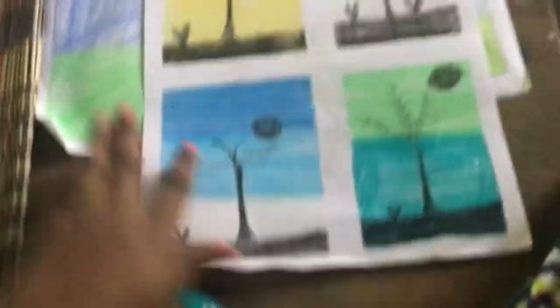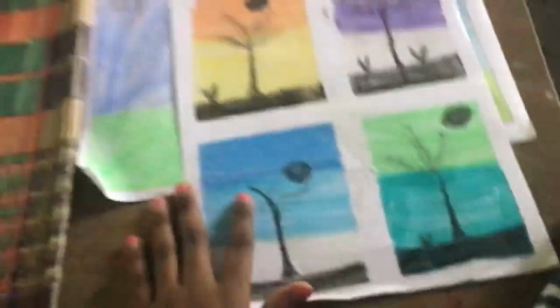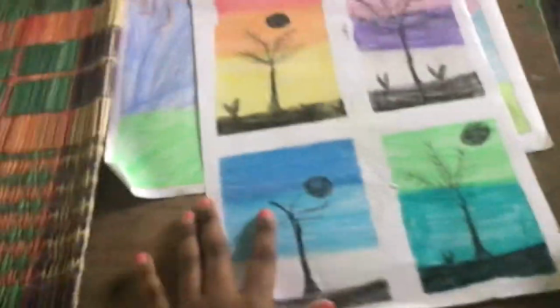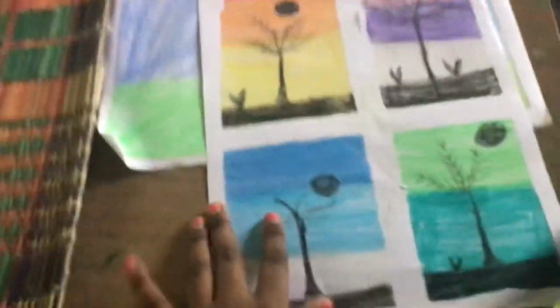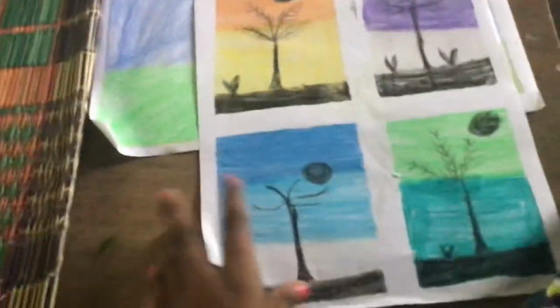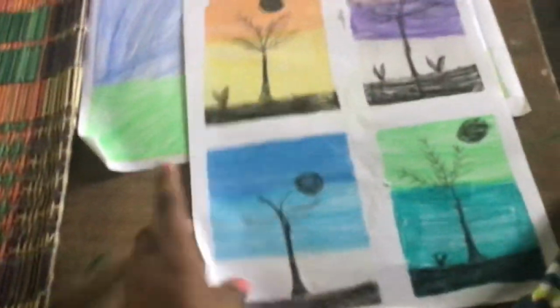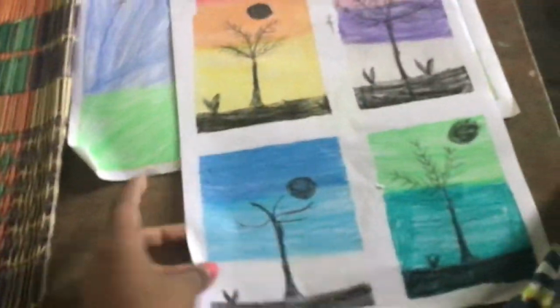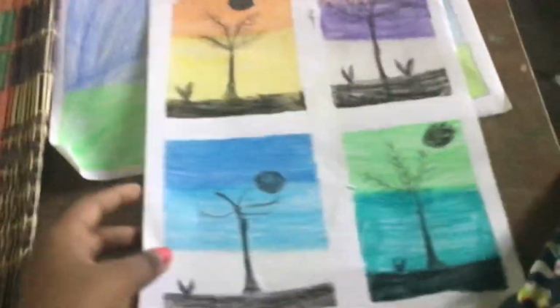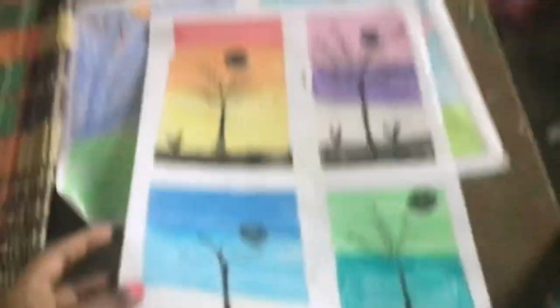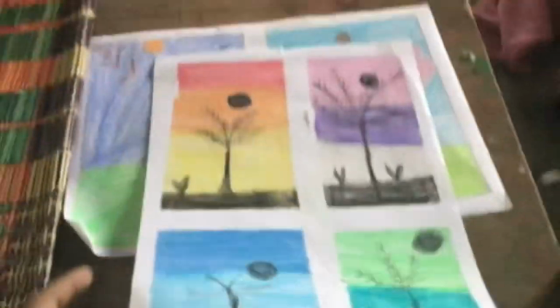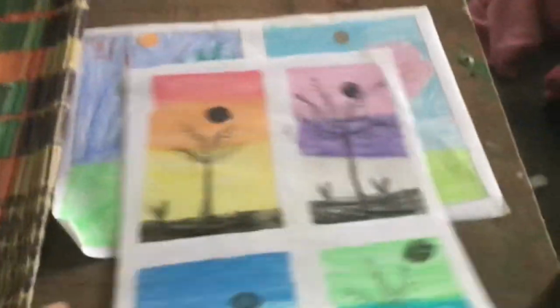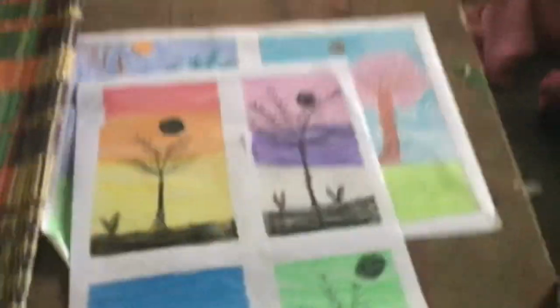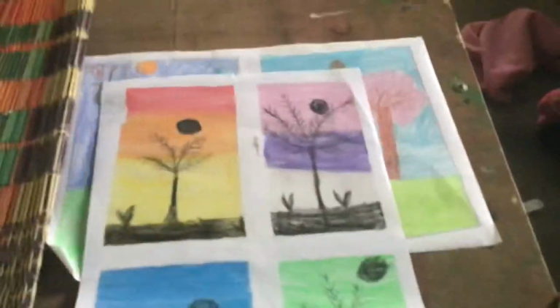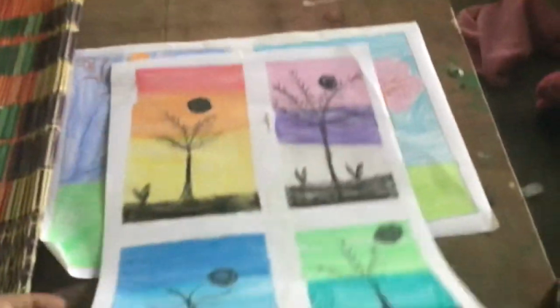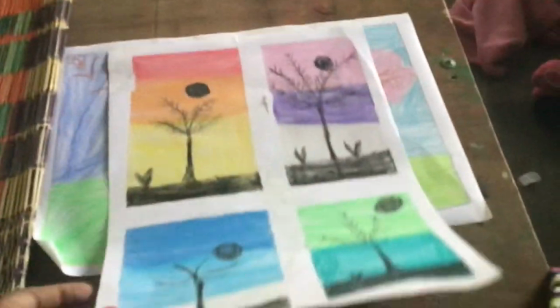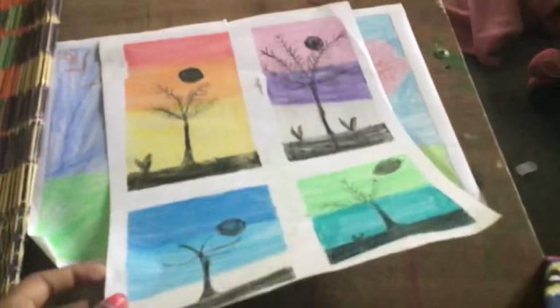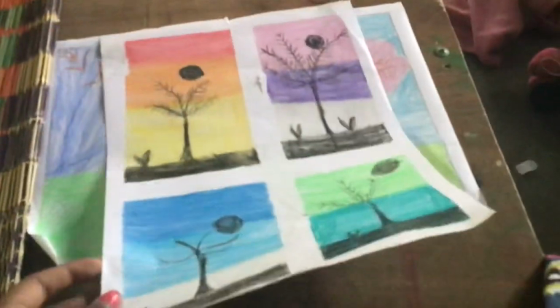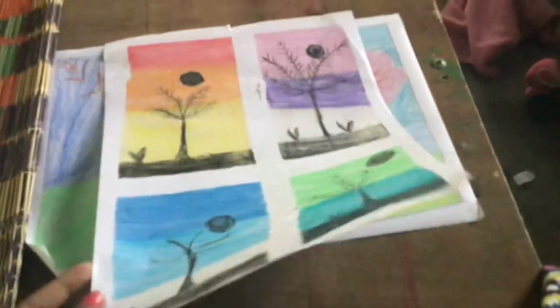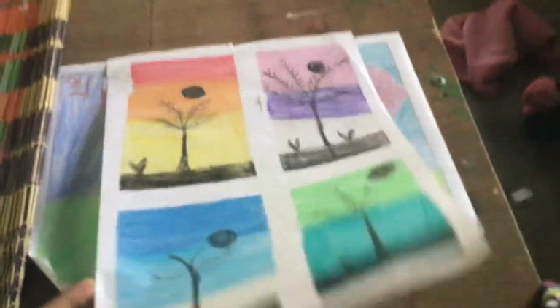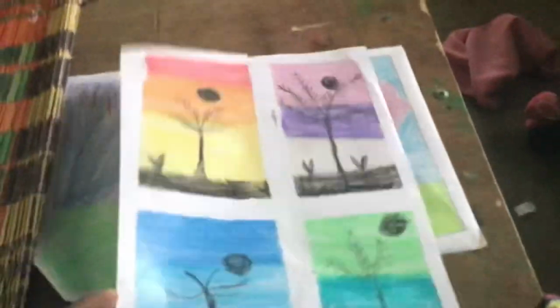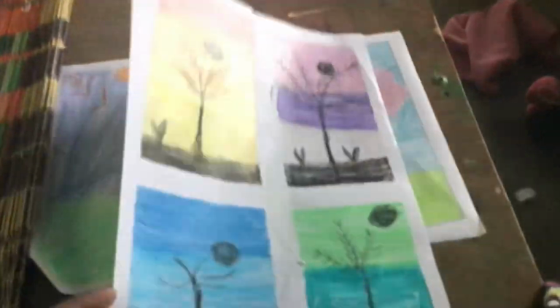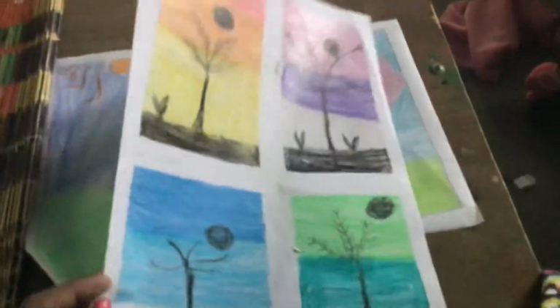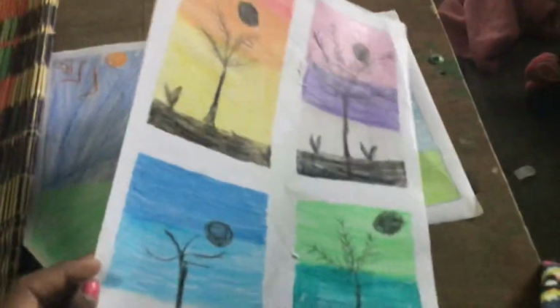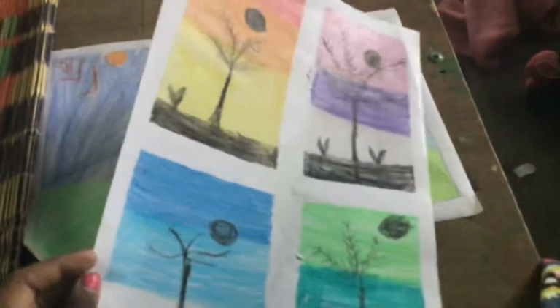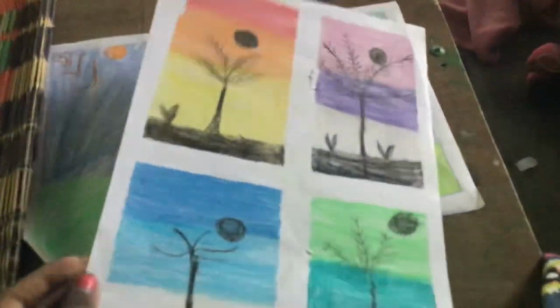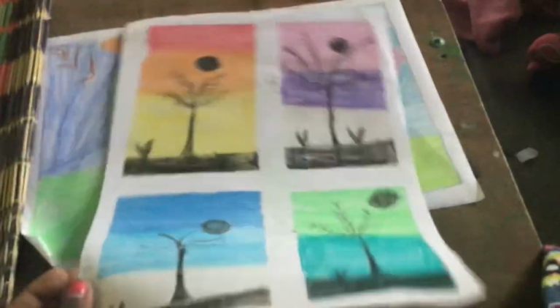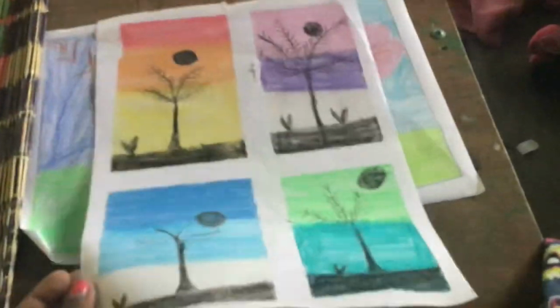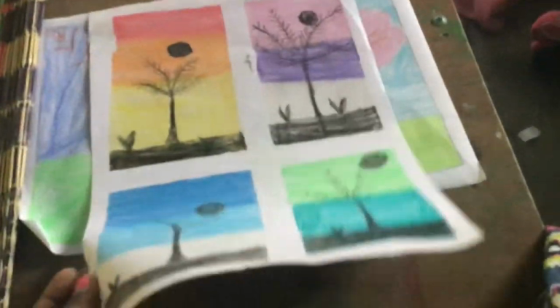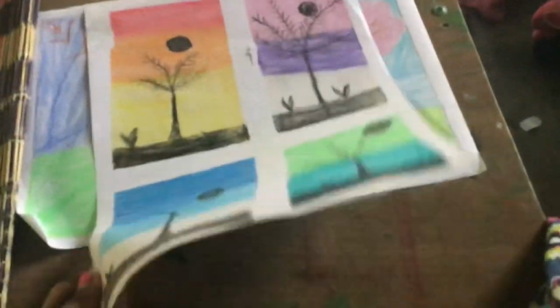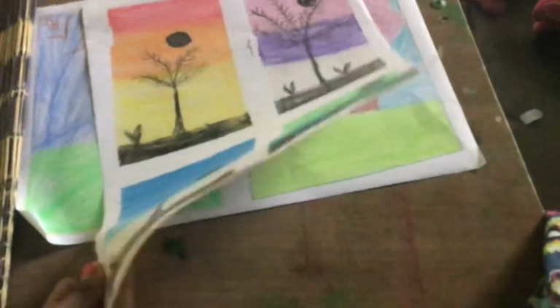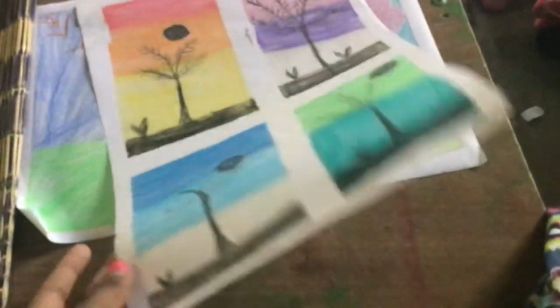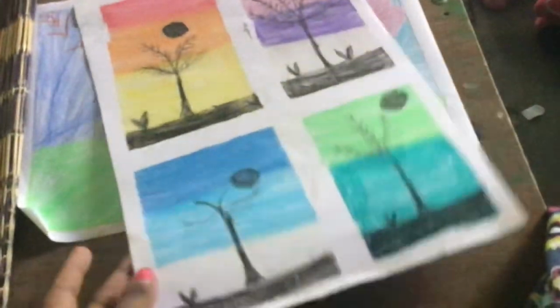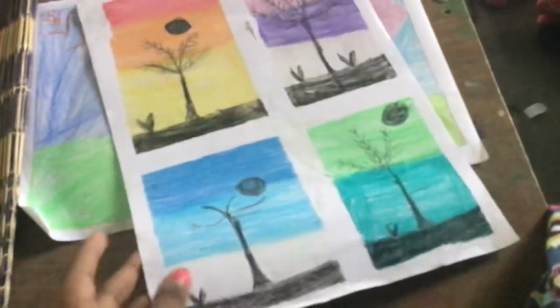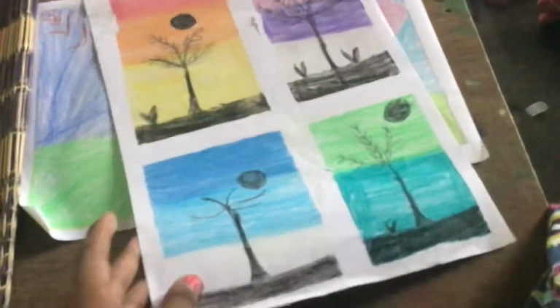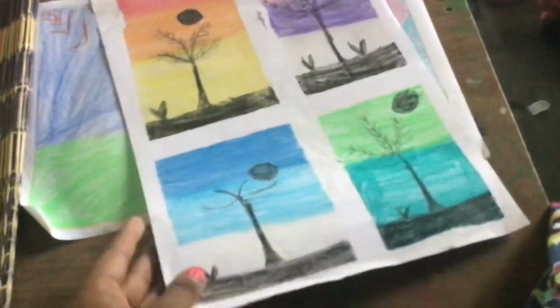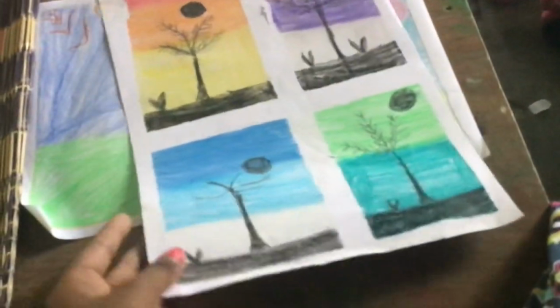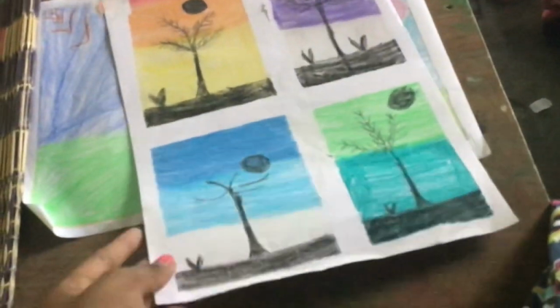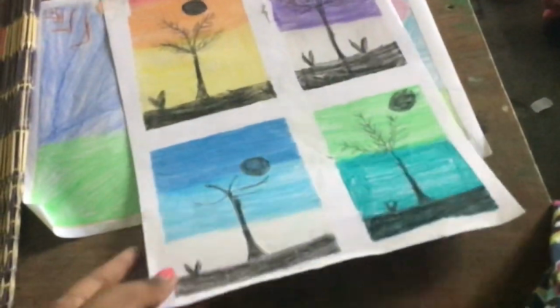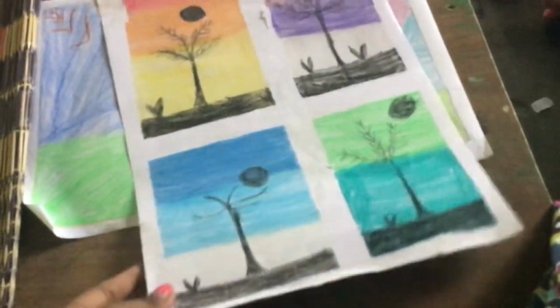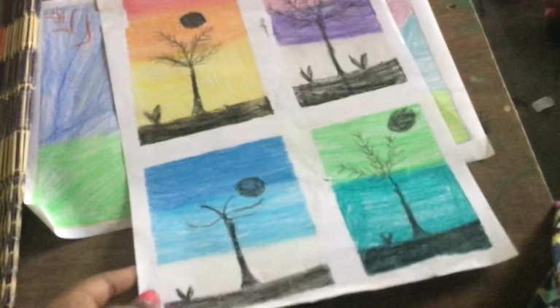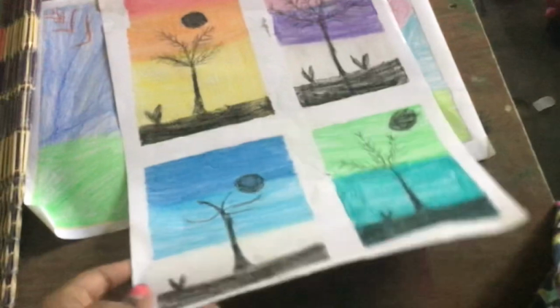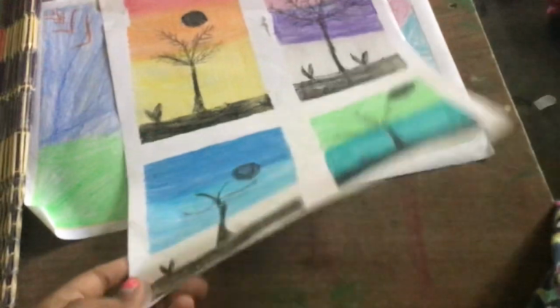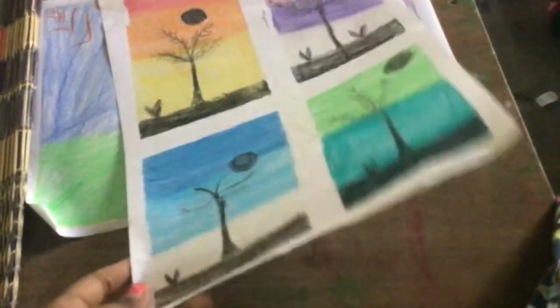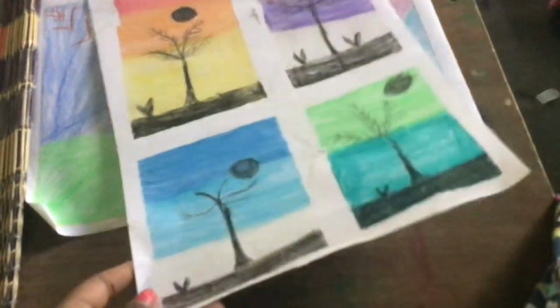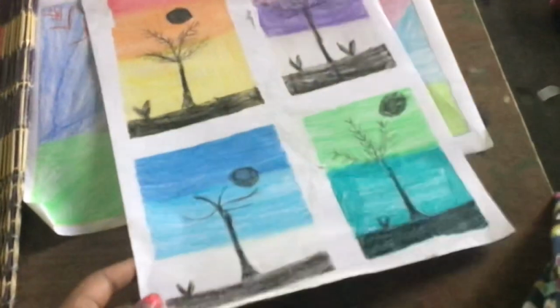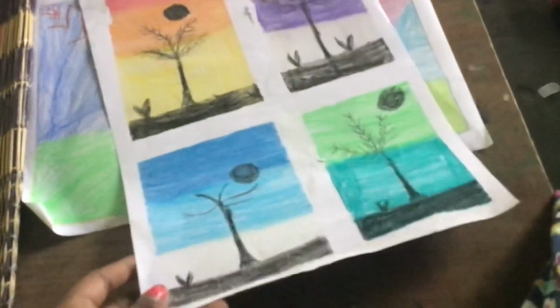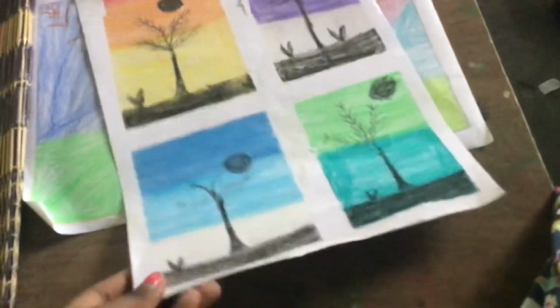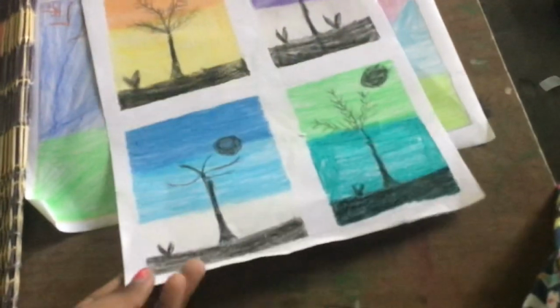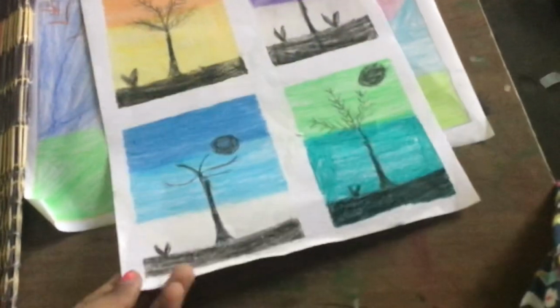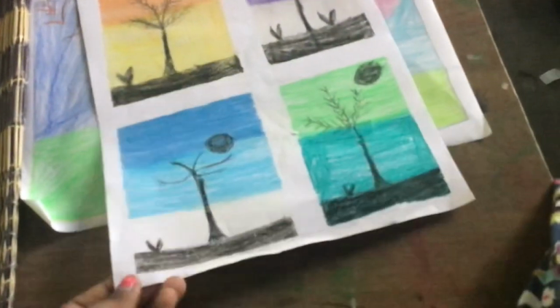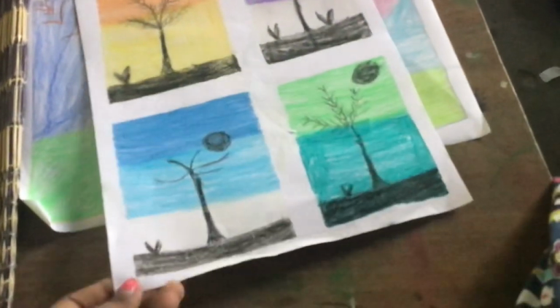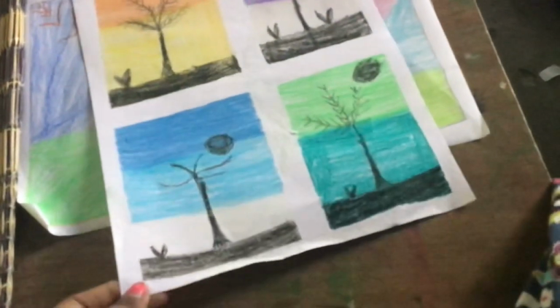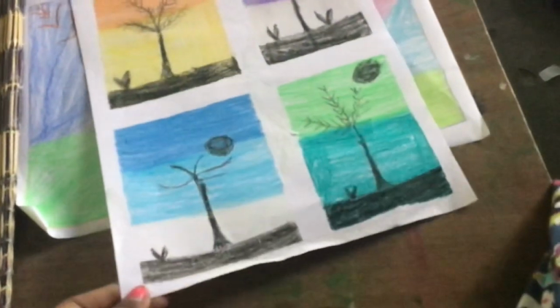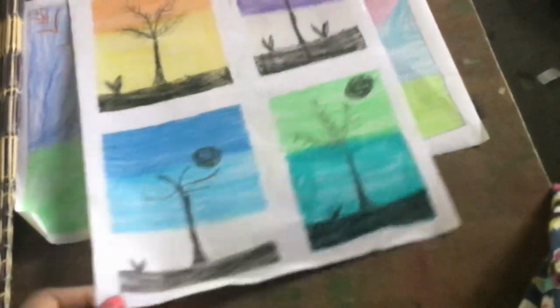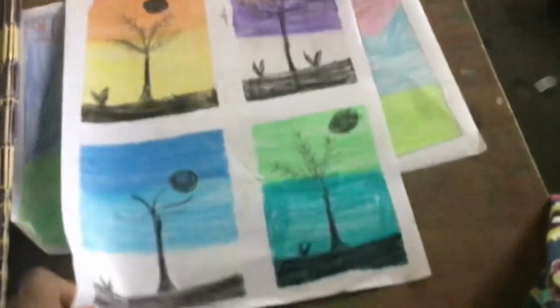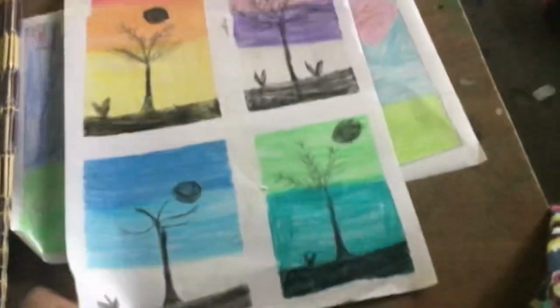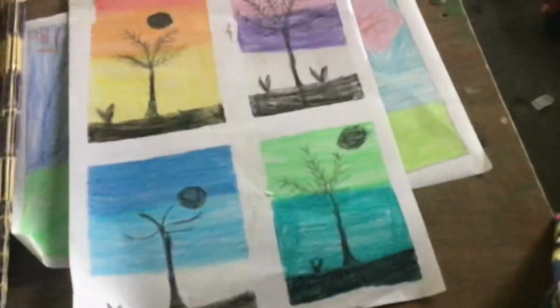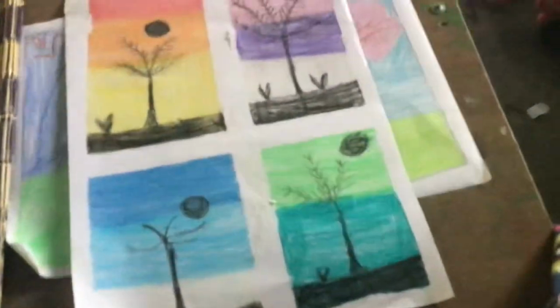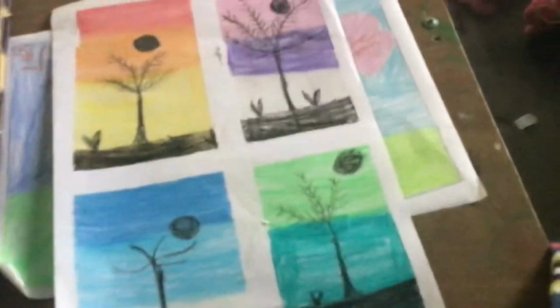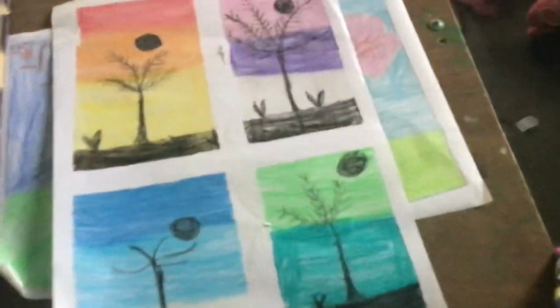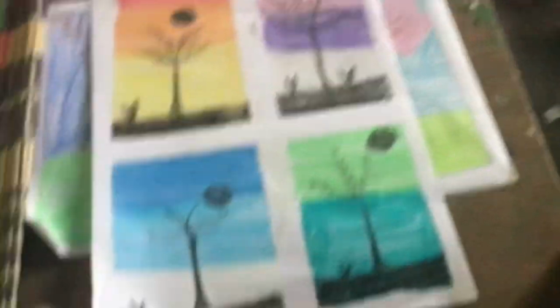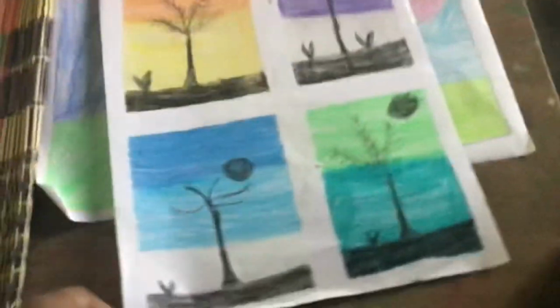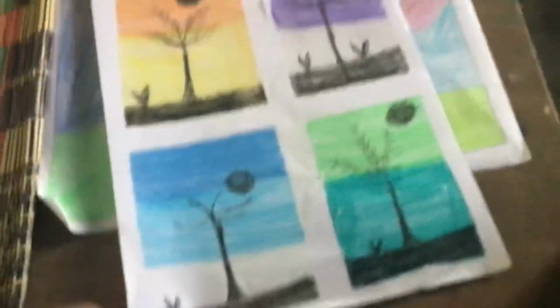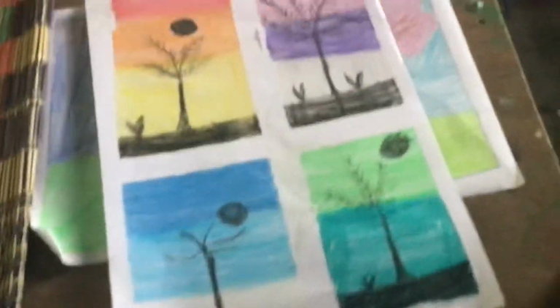This is the second drawing. I'm going to show you the next drawing. If you want to see the next drawing, like and subscribe.